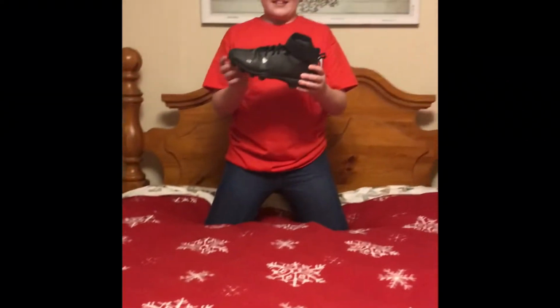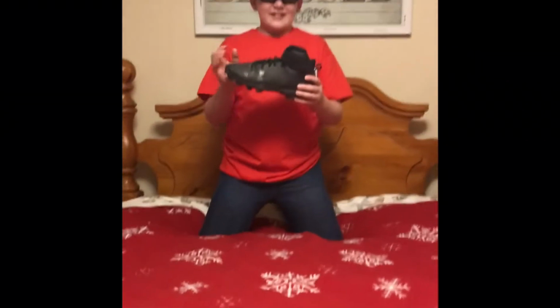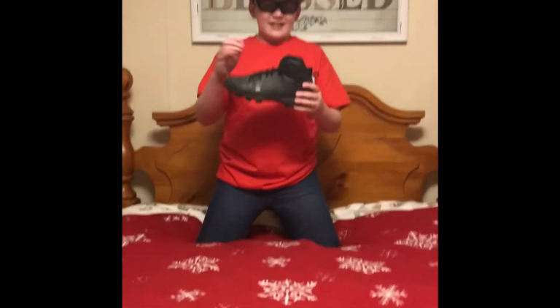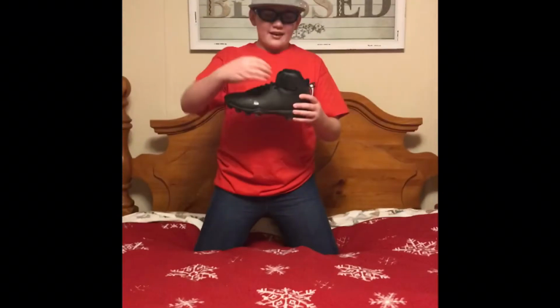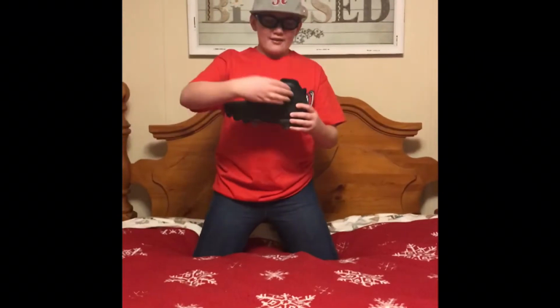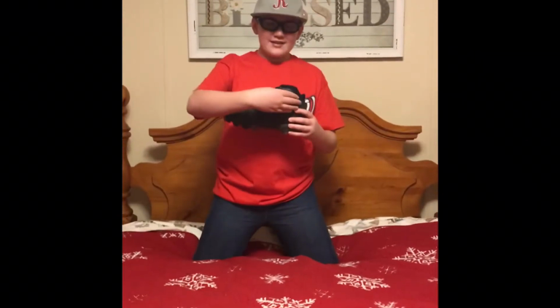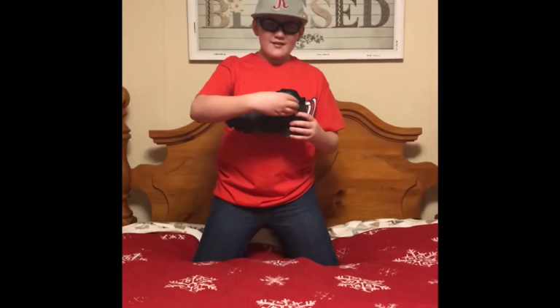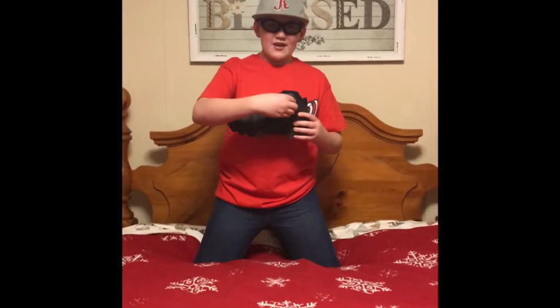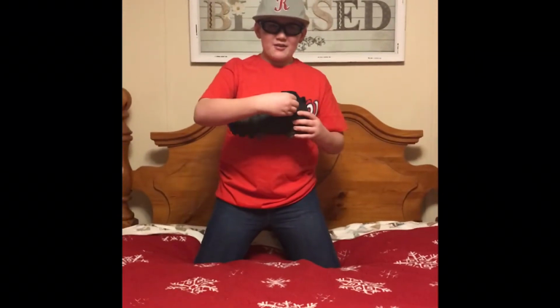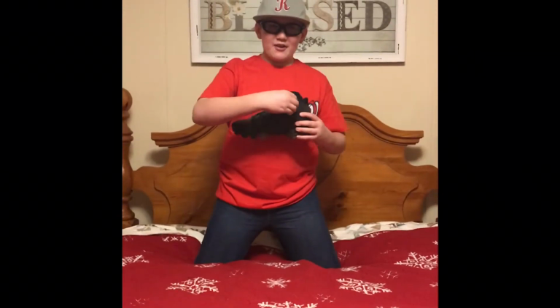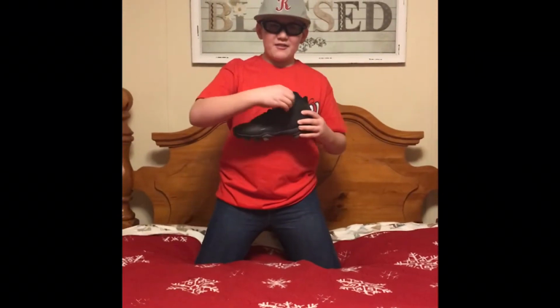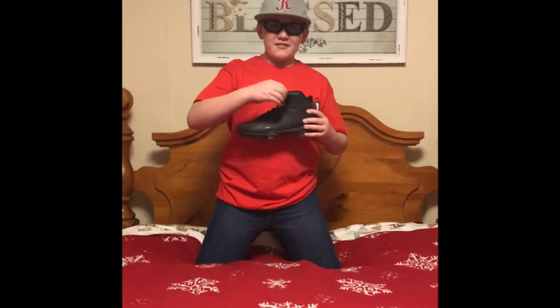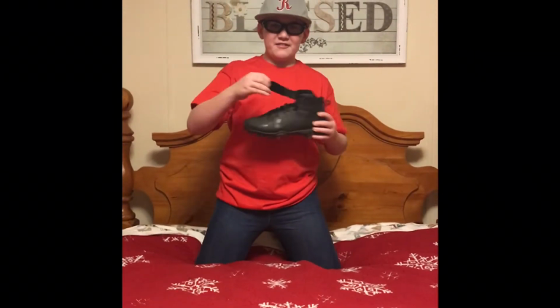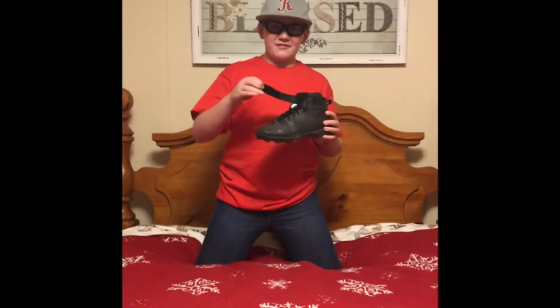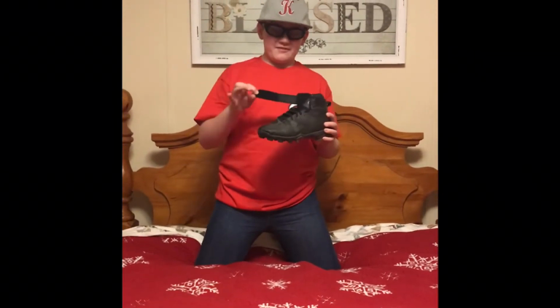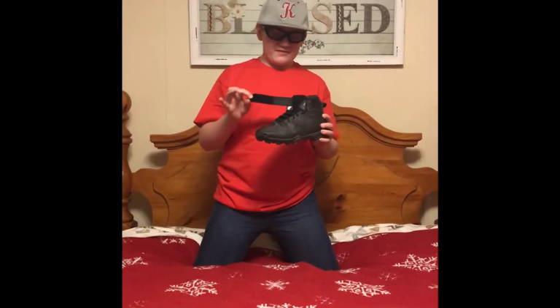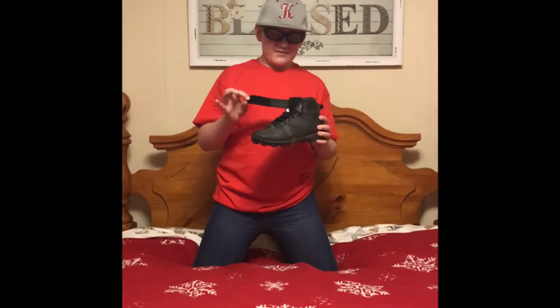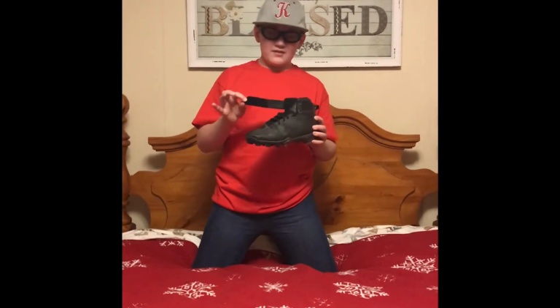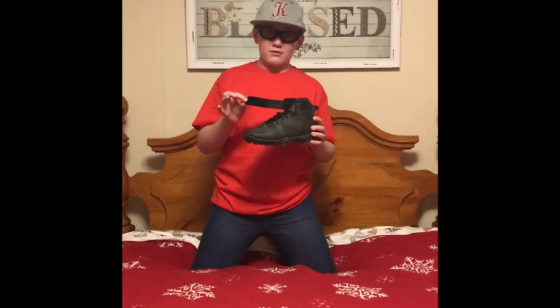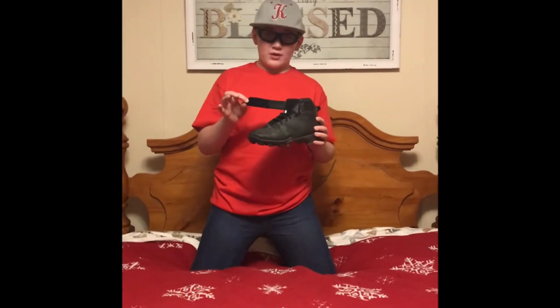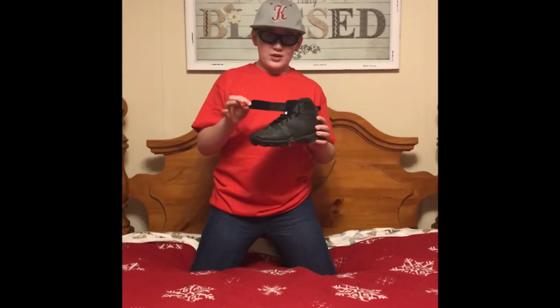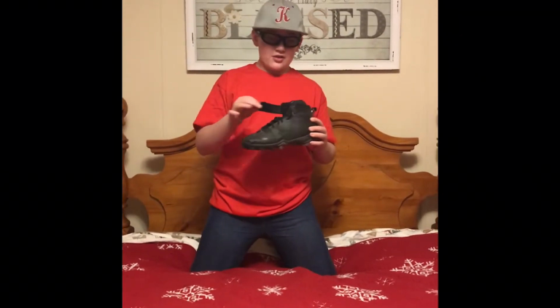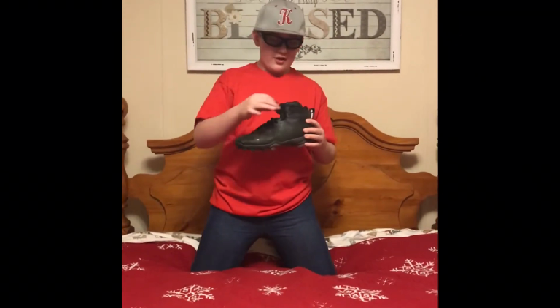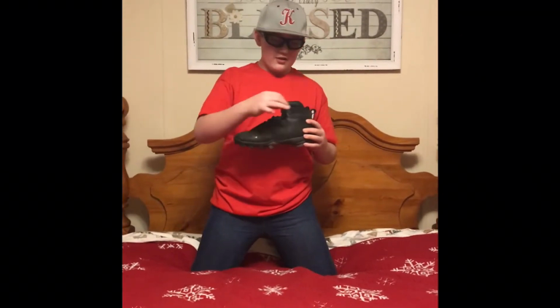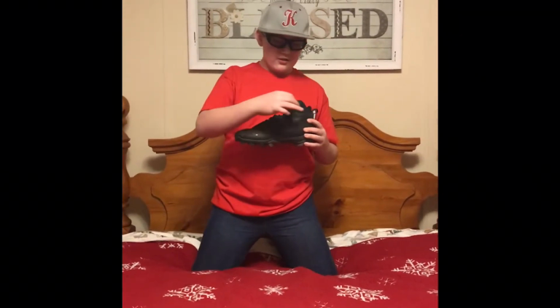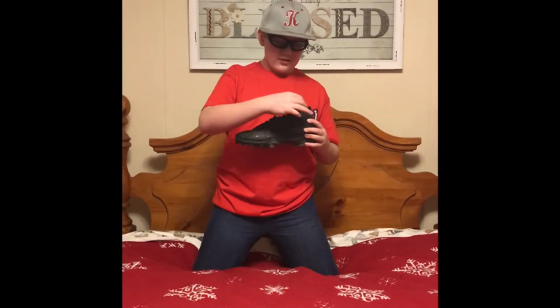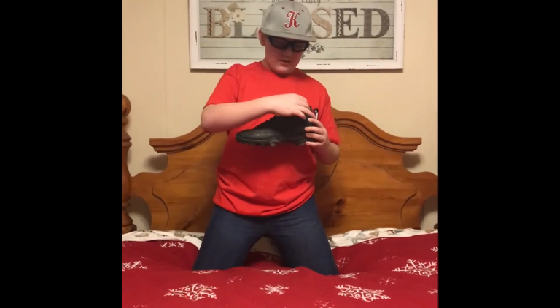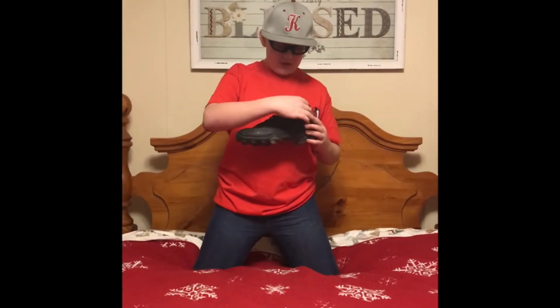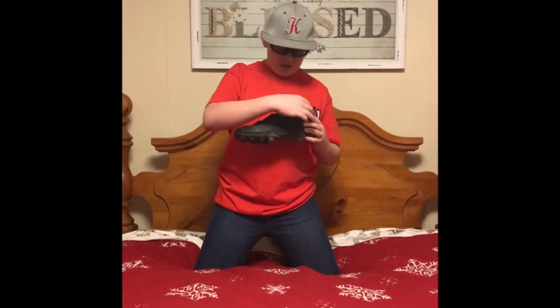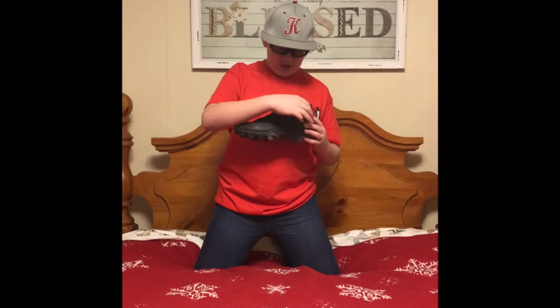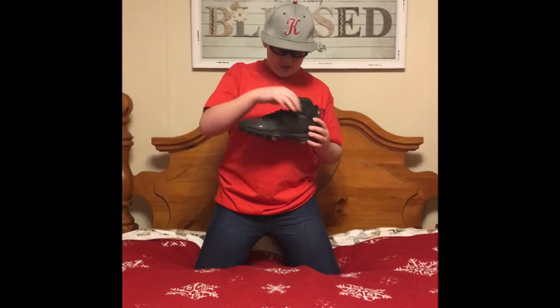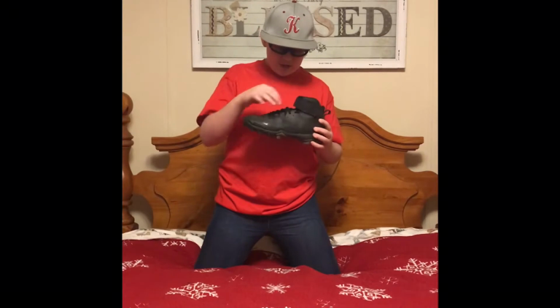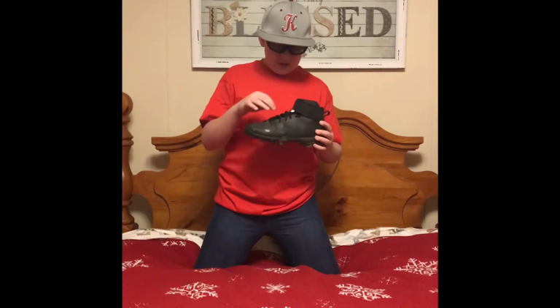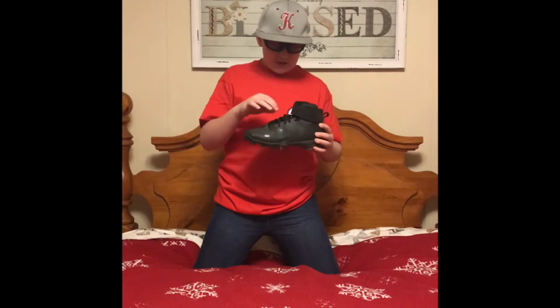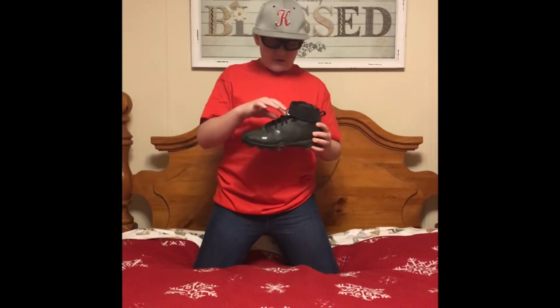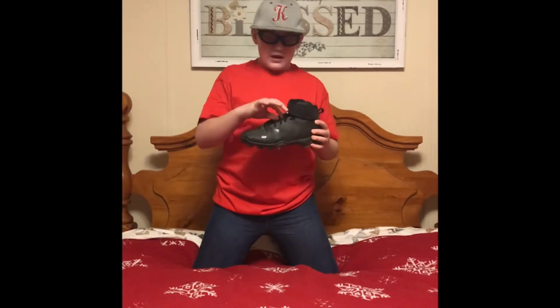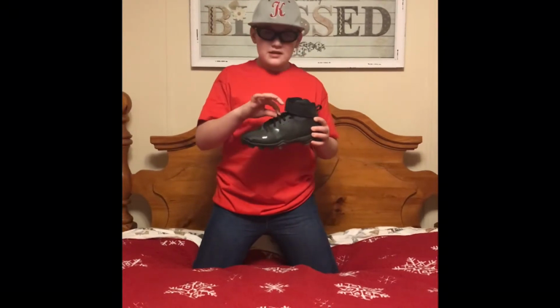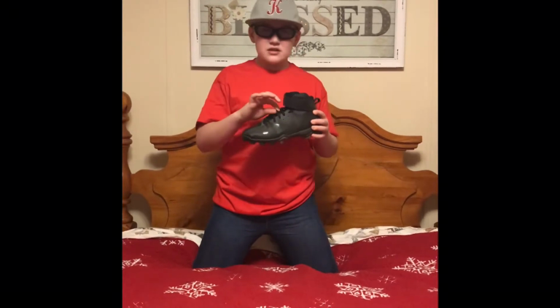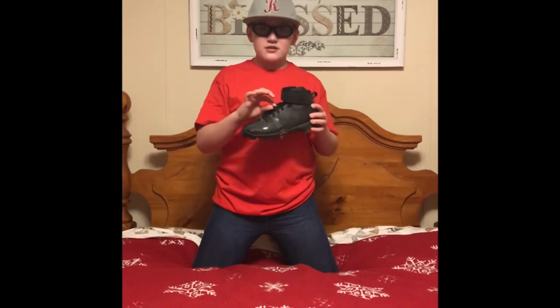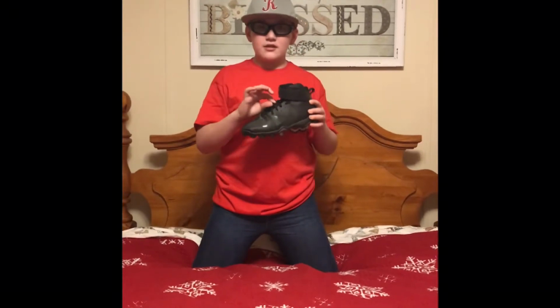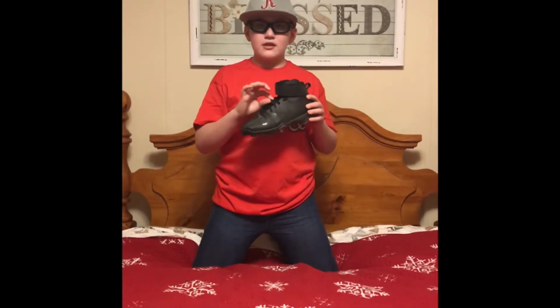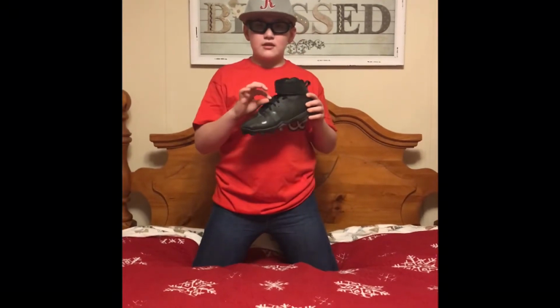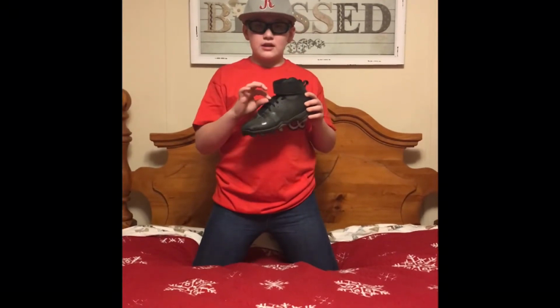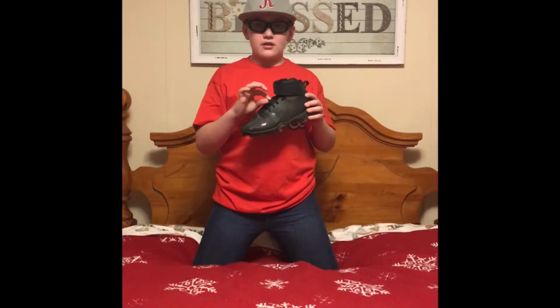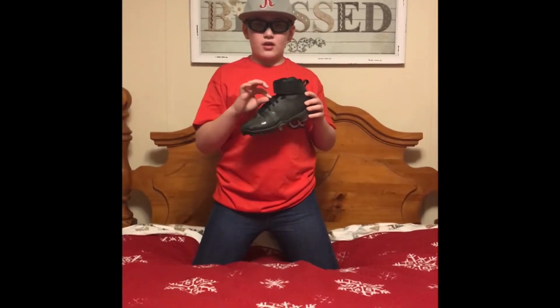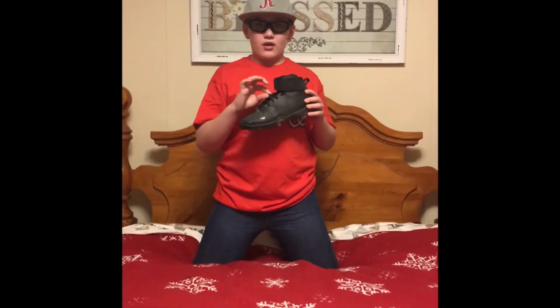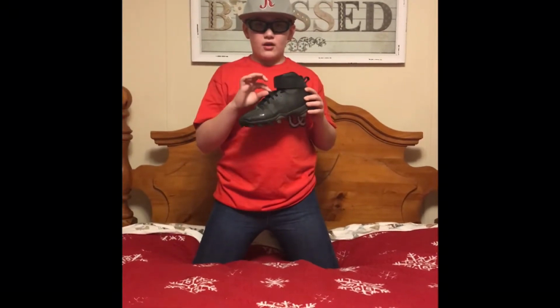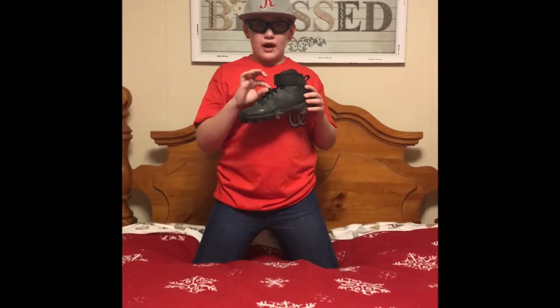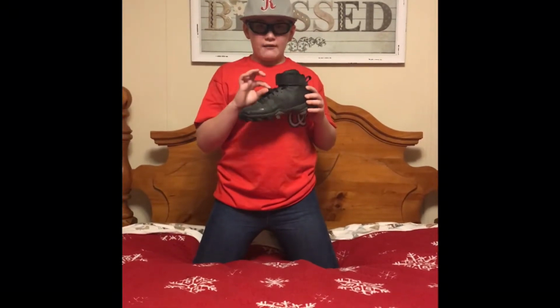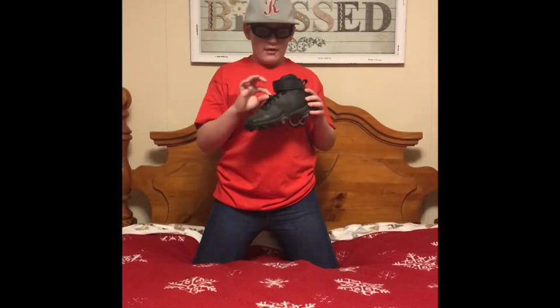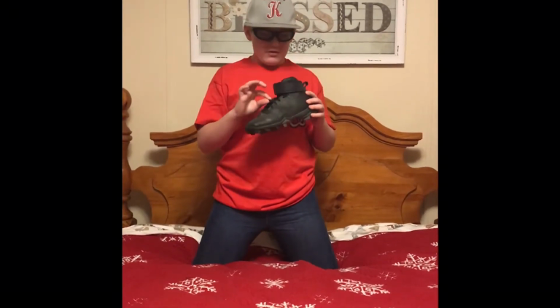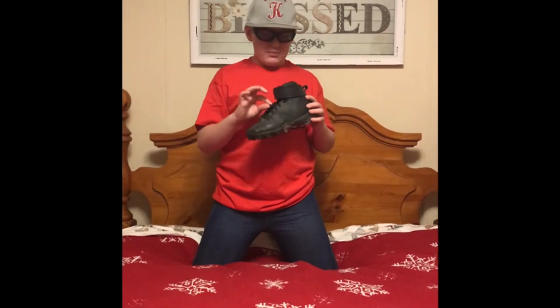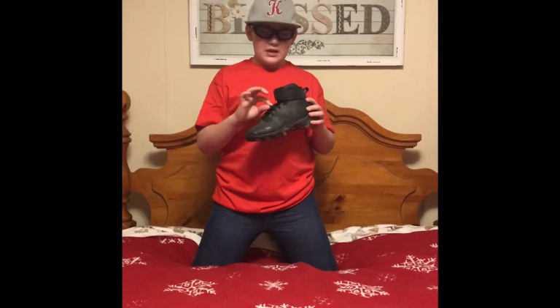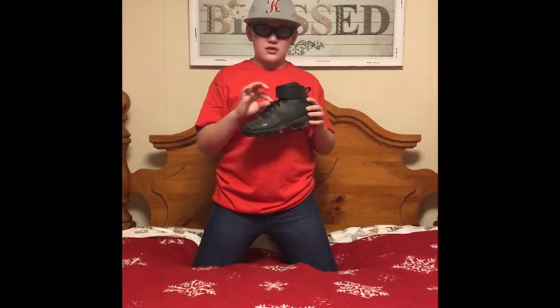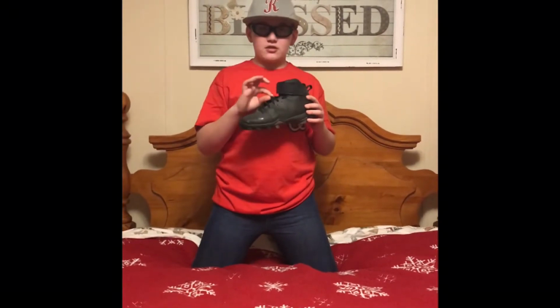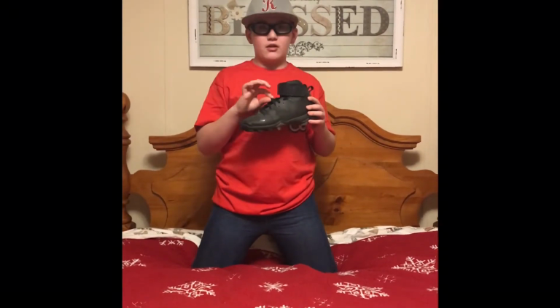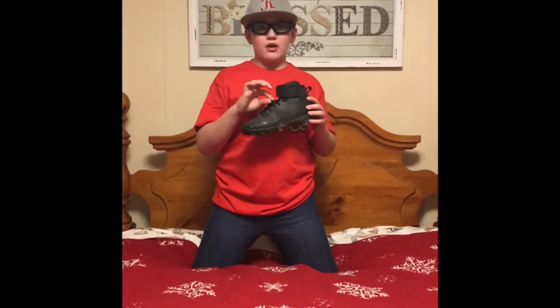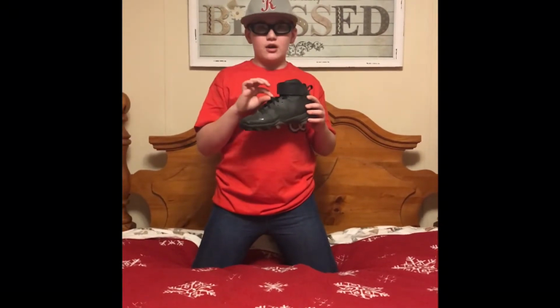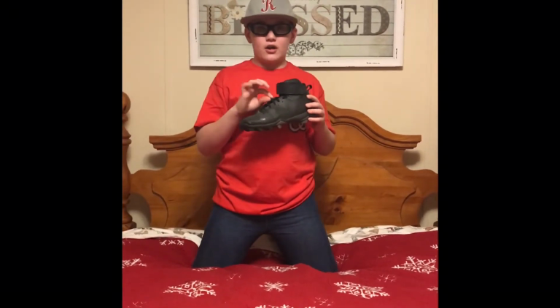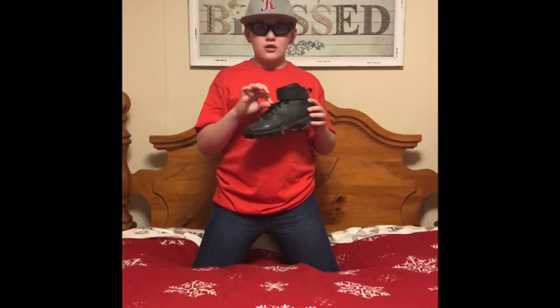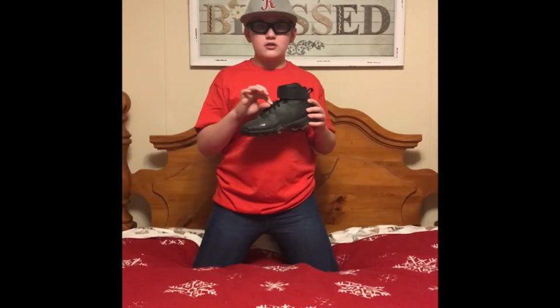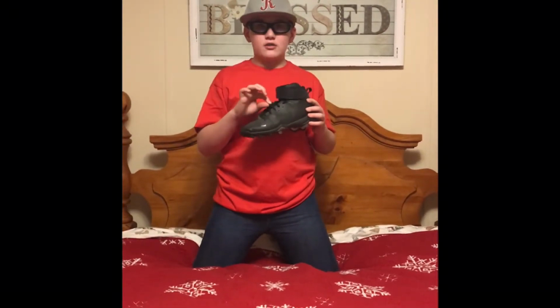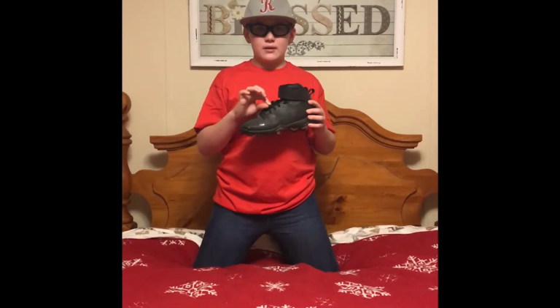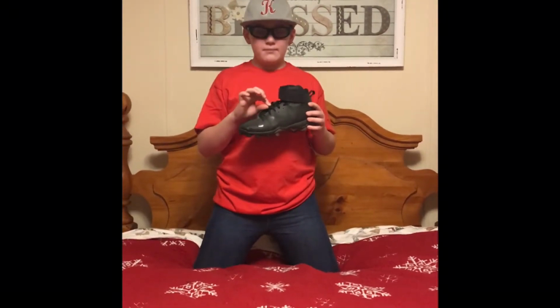Here is the velcro — really strong. The laces on the cleats, I love them because they're non-slip.